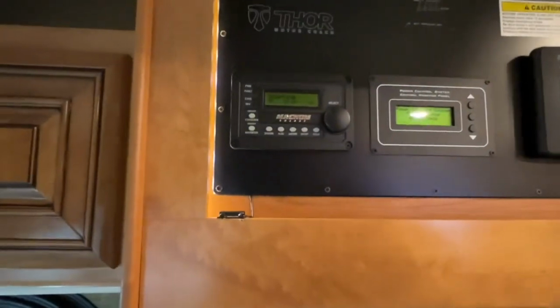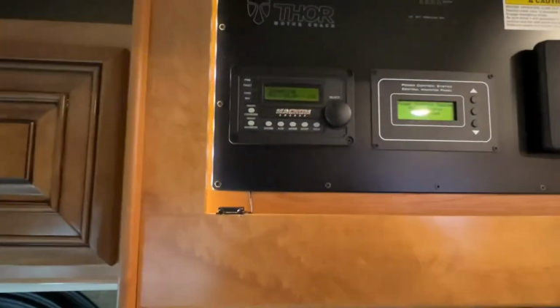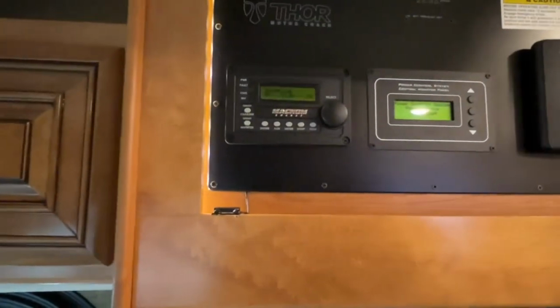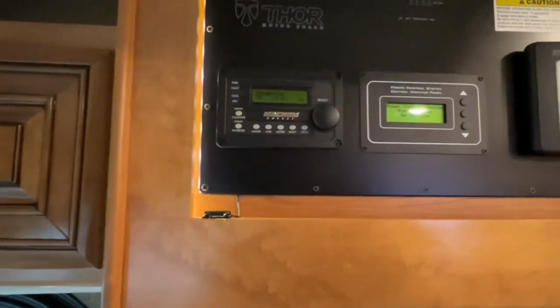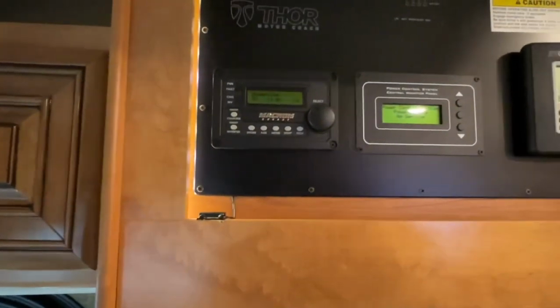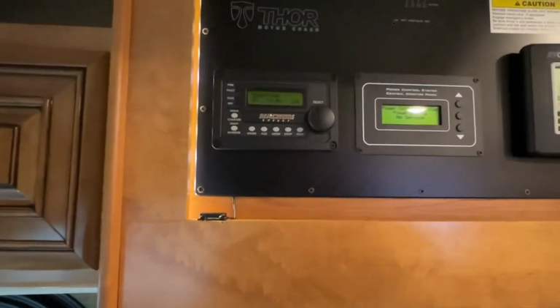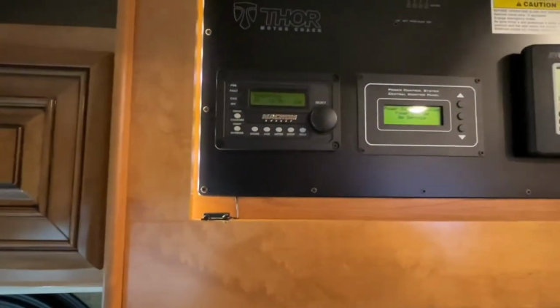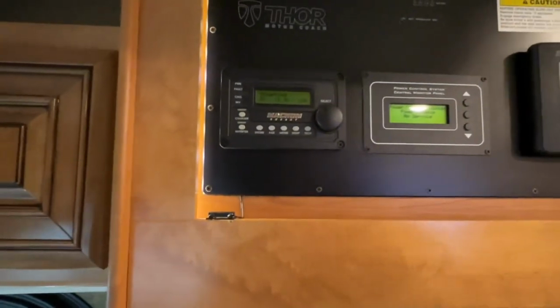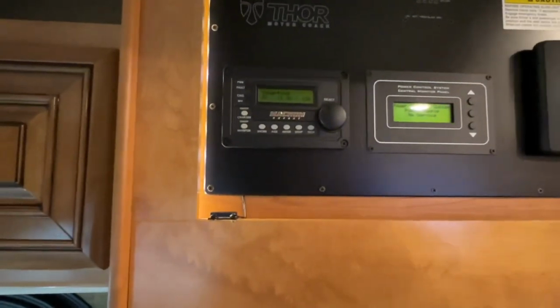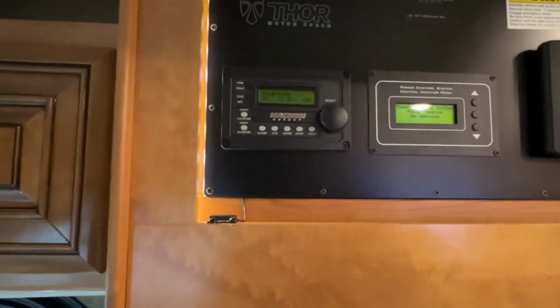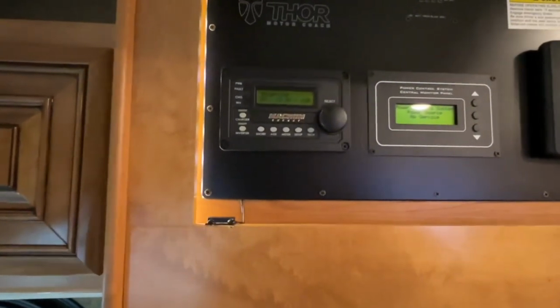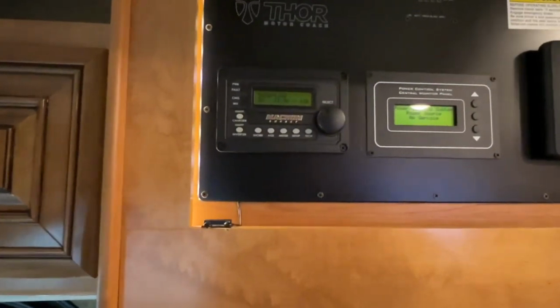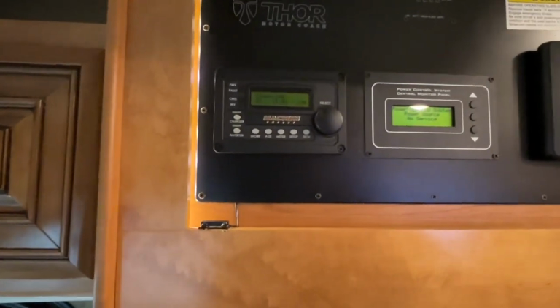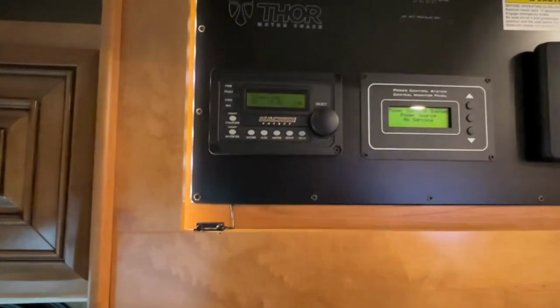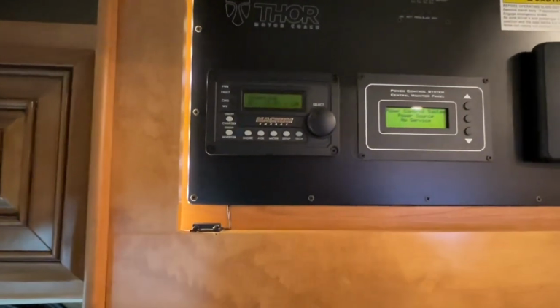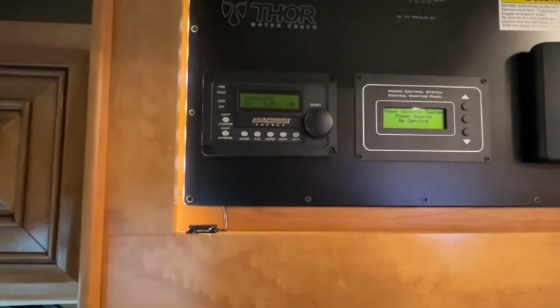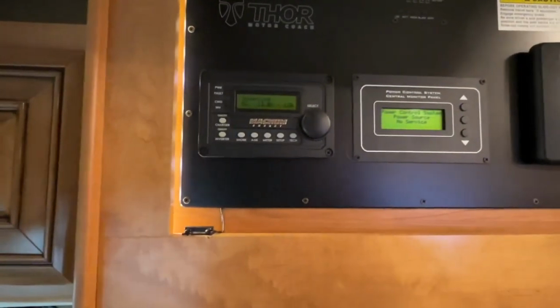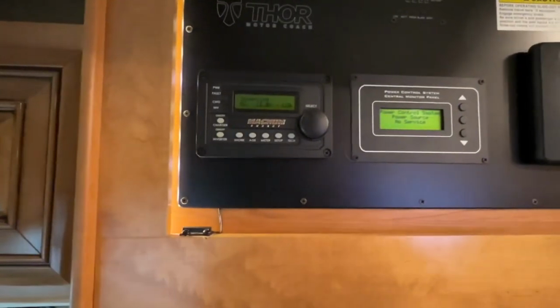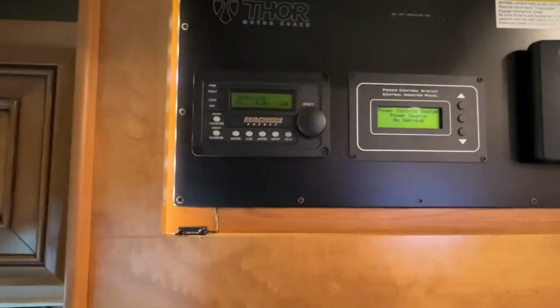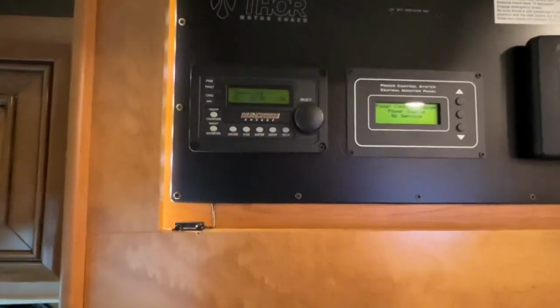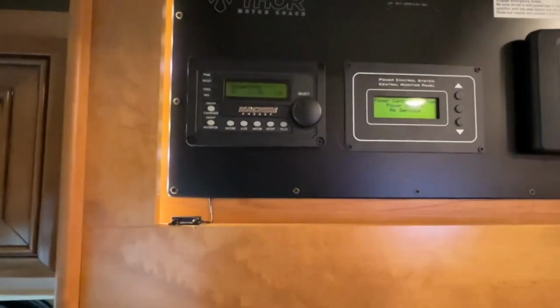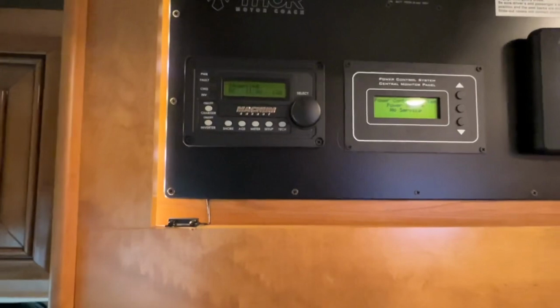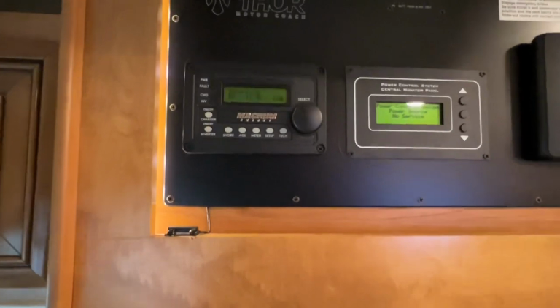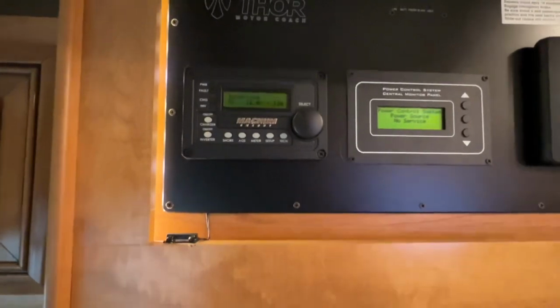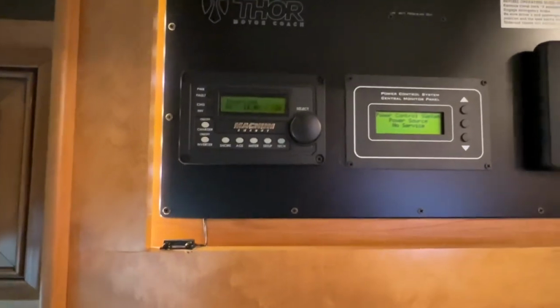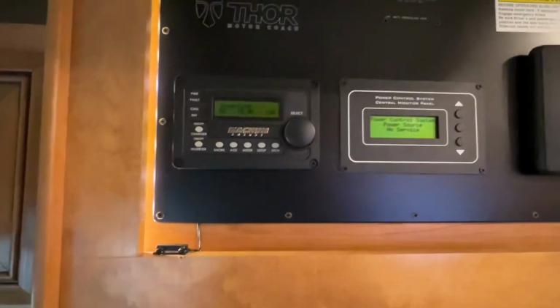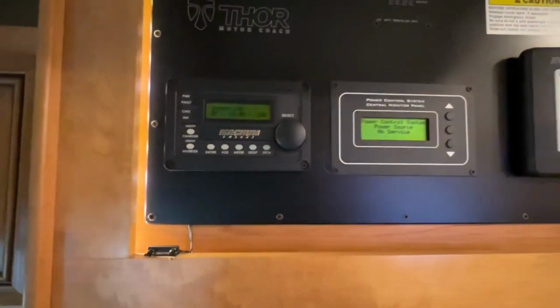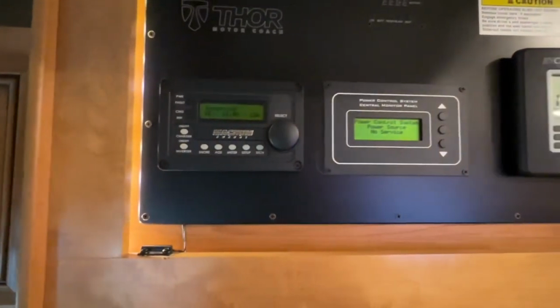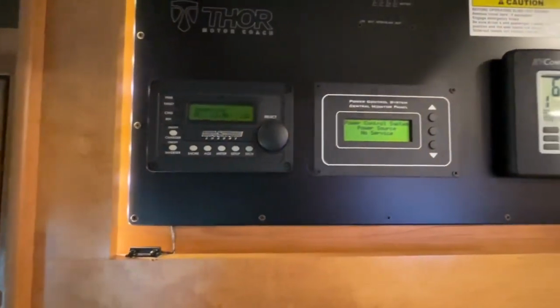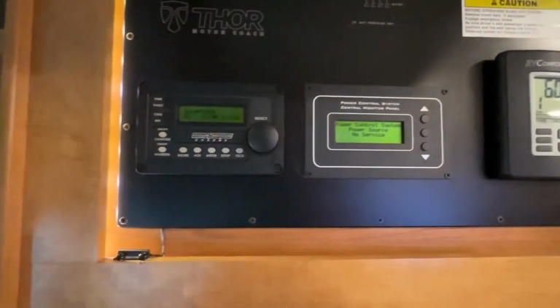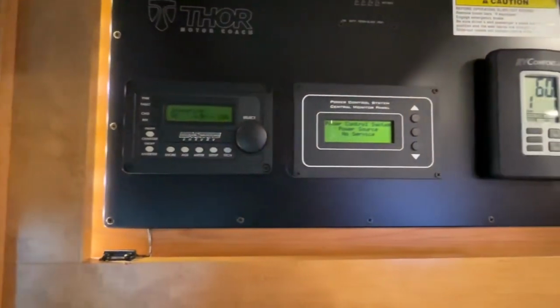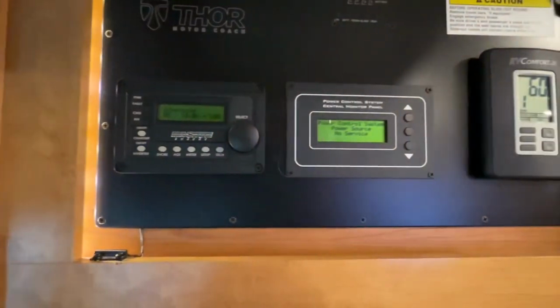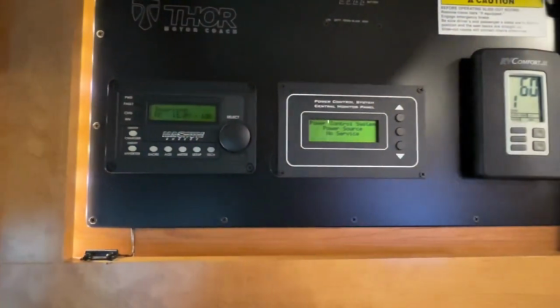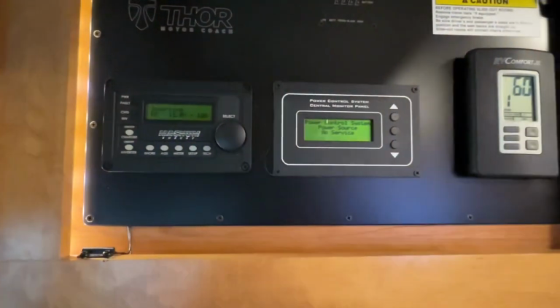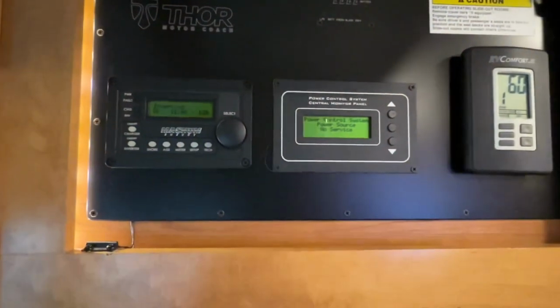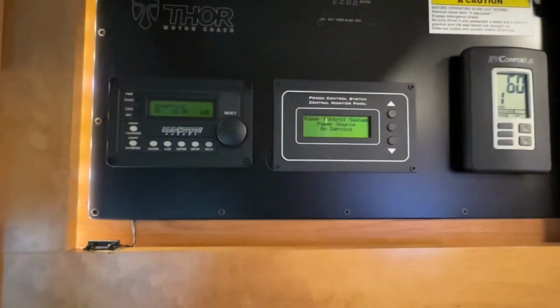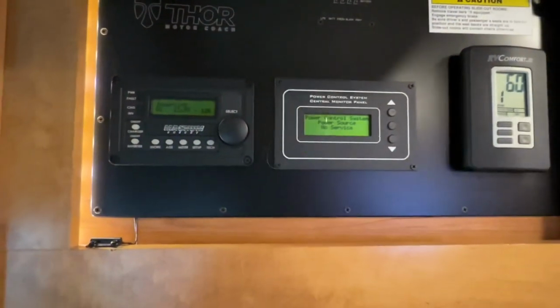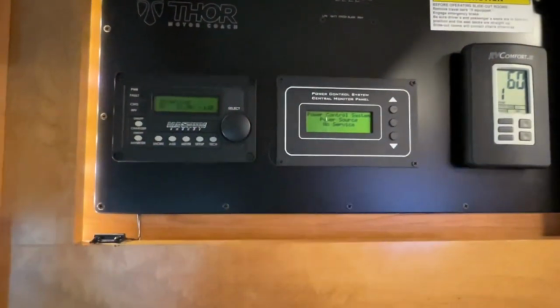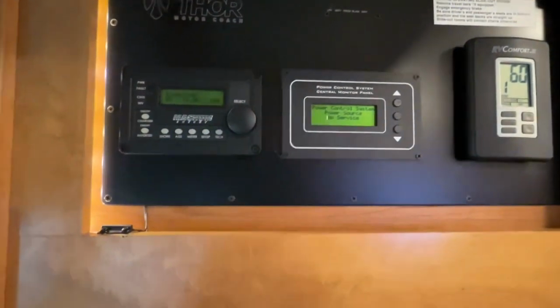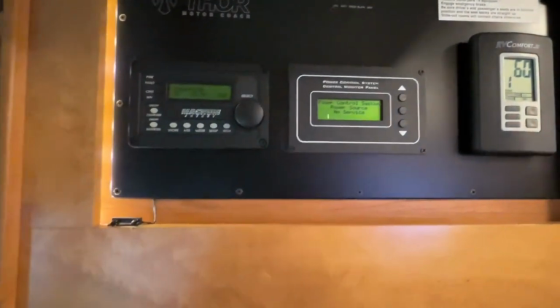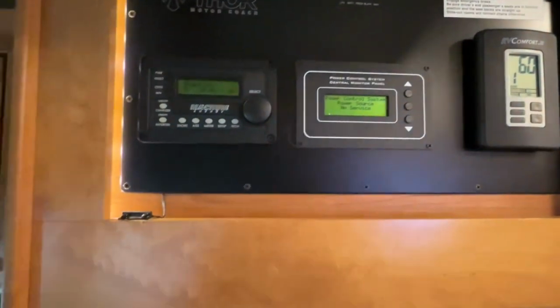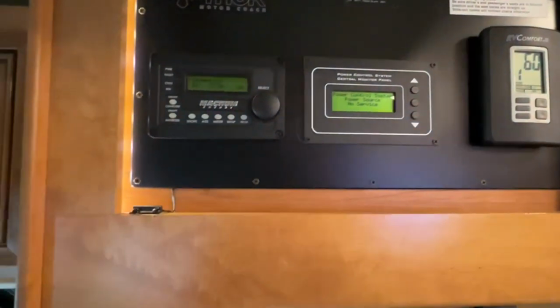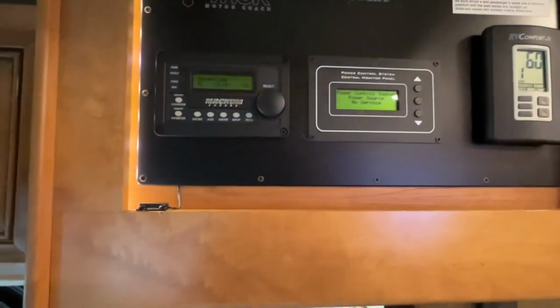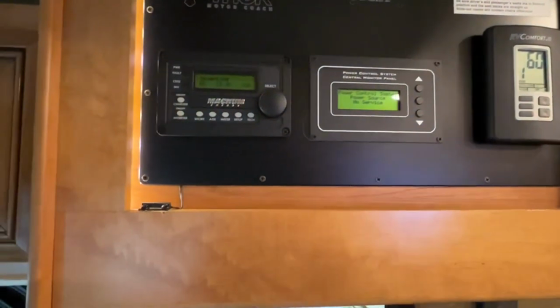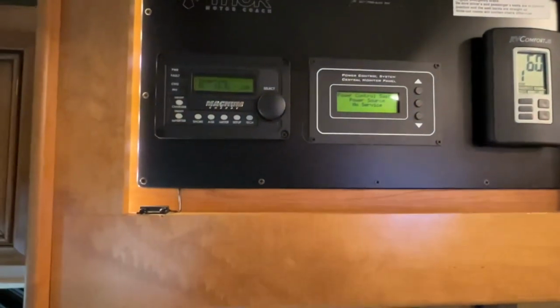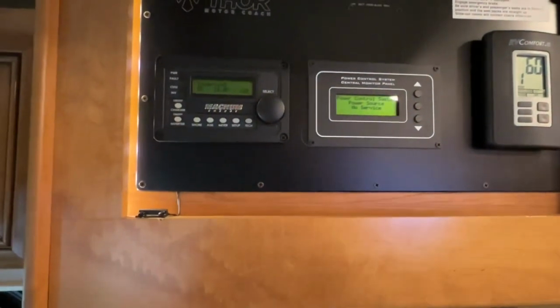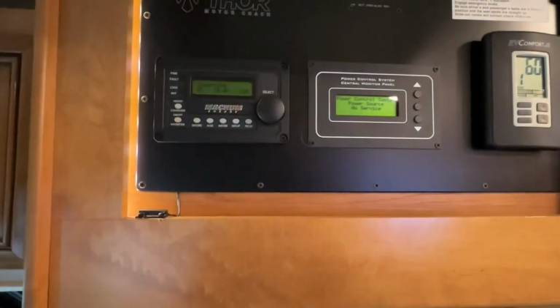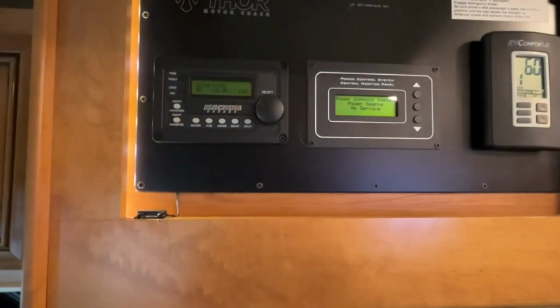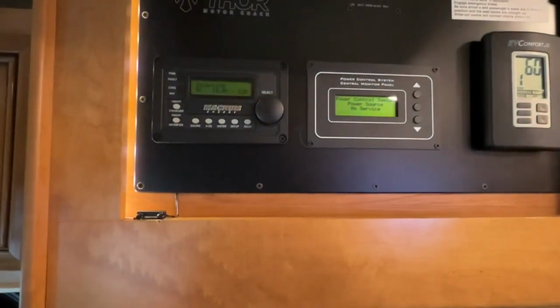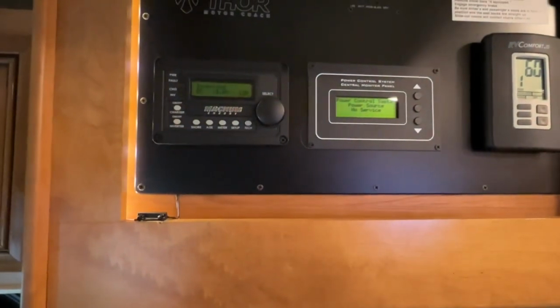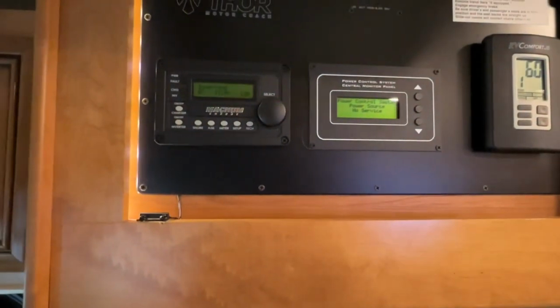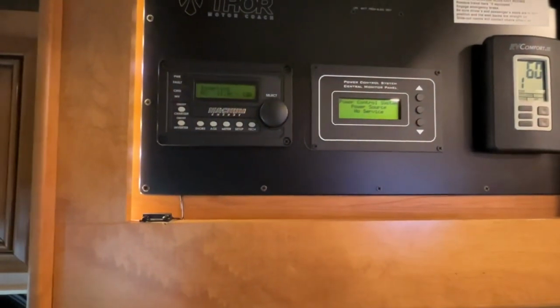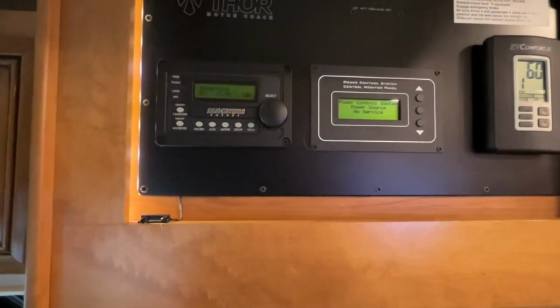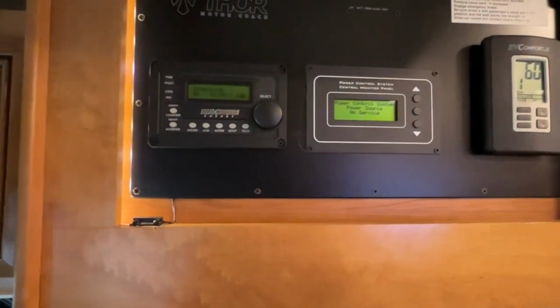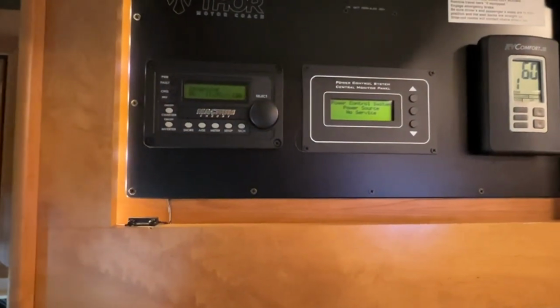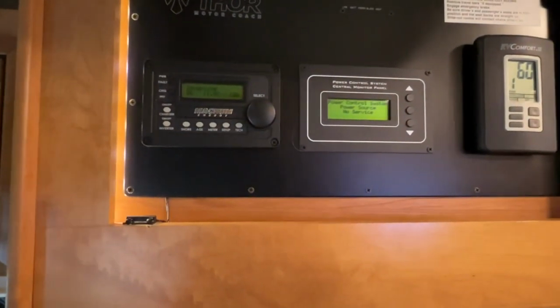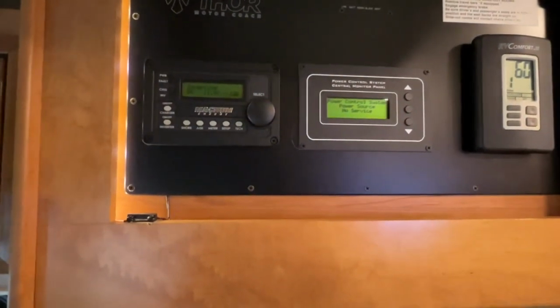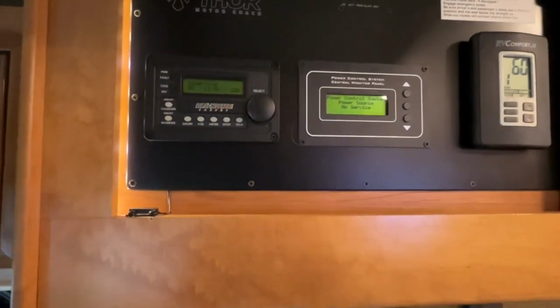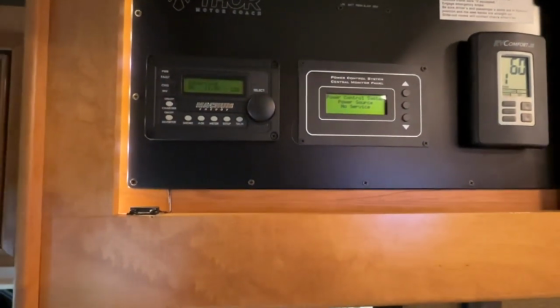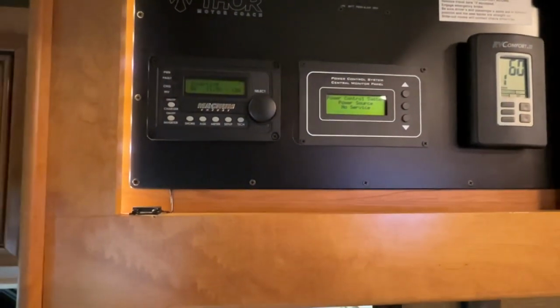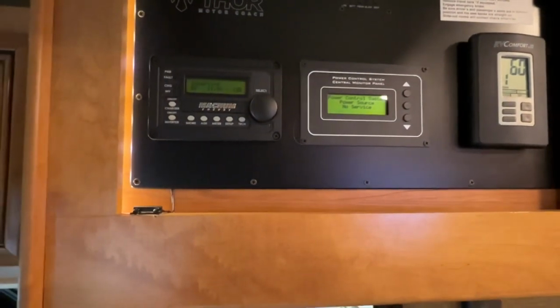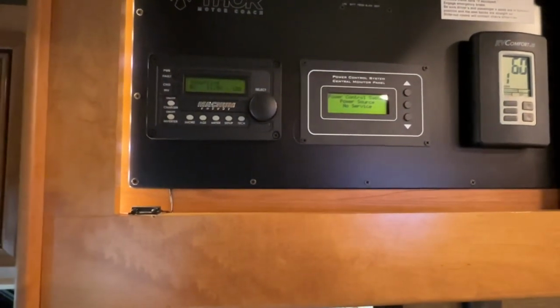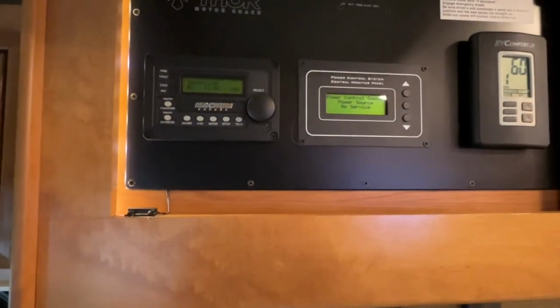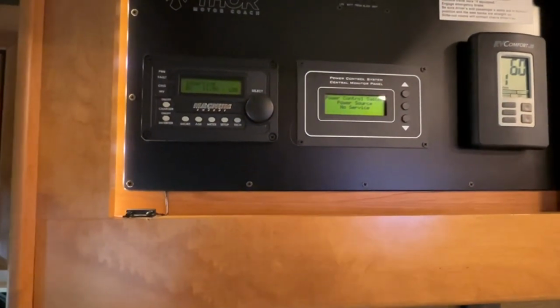You've also got the automatic generator start, where you can program it to start when the battery gets too low, or when the climate control is asking for air or heat.